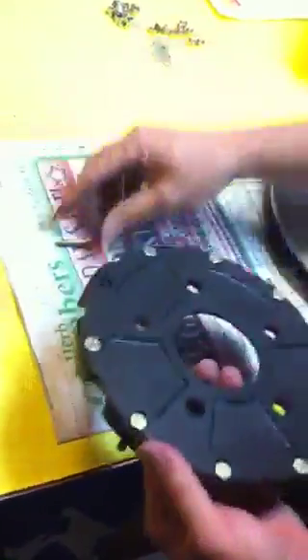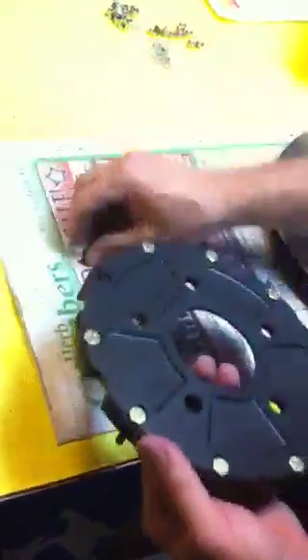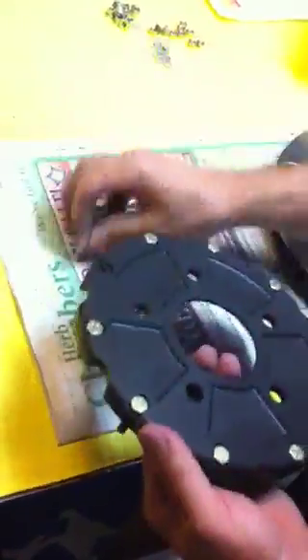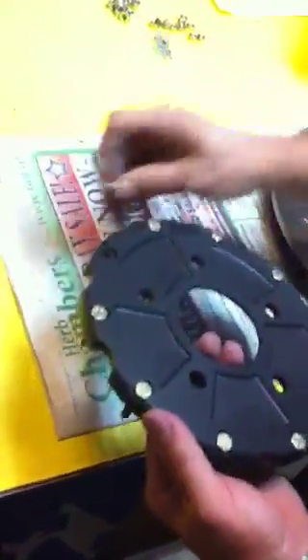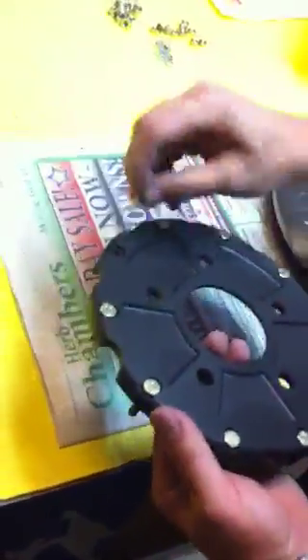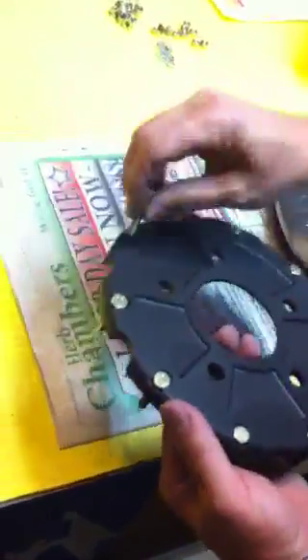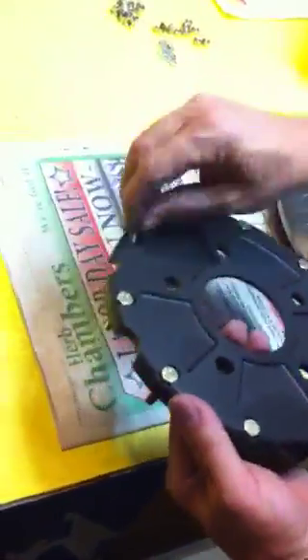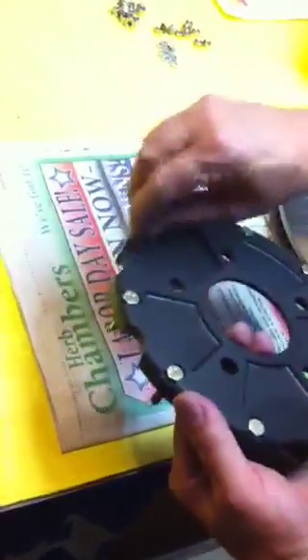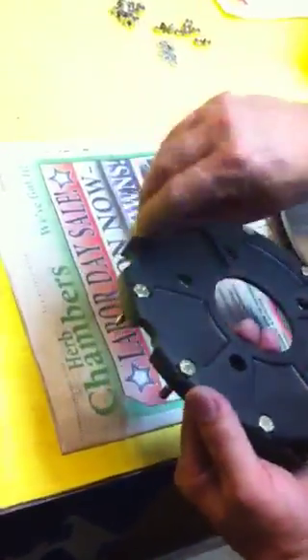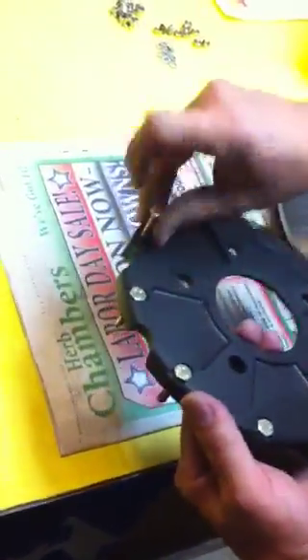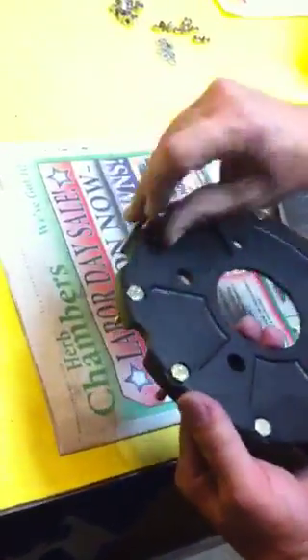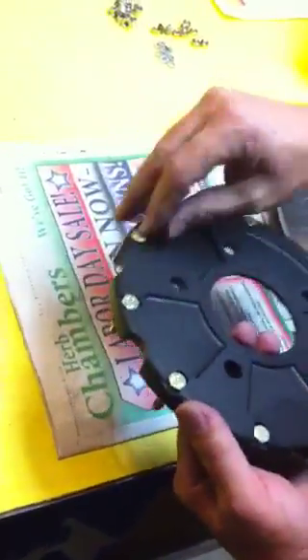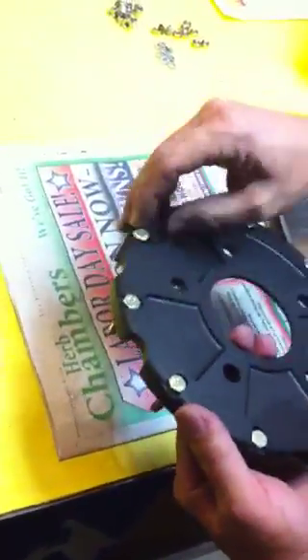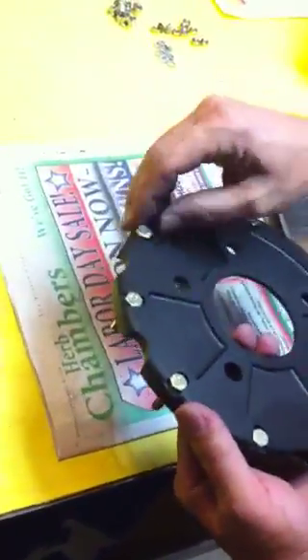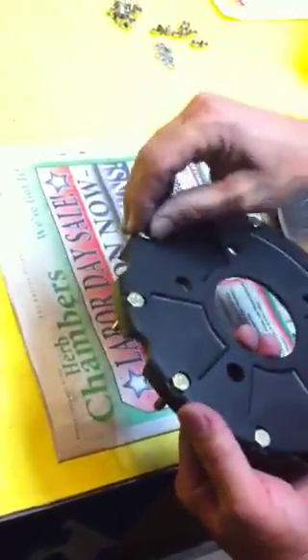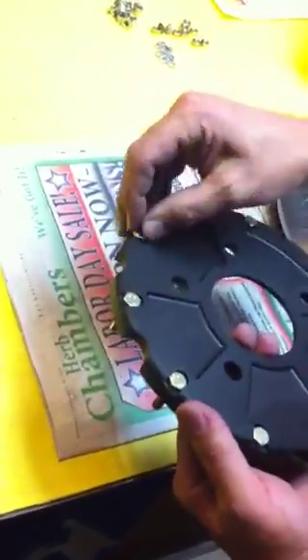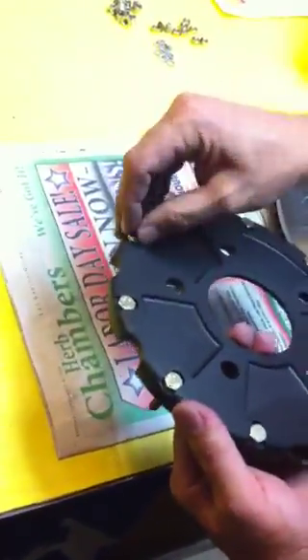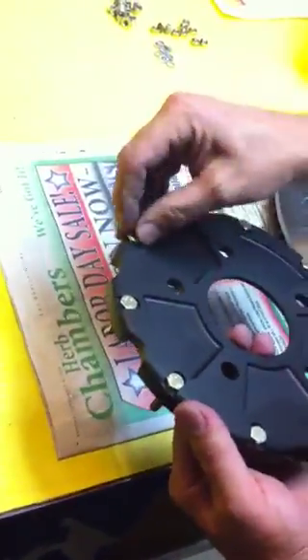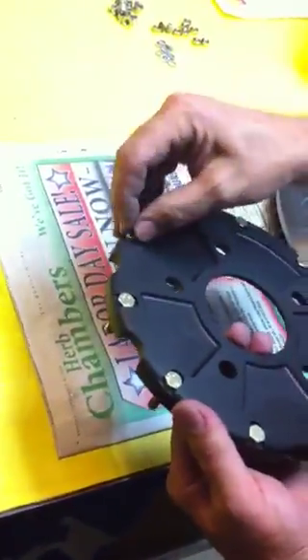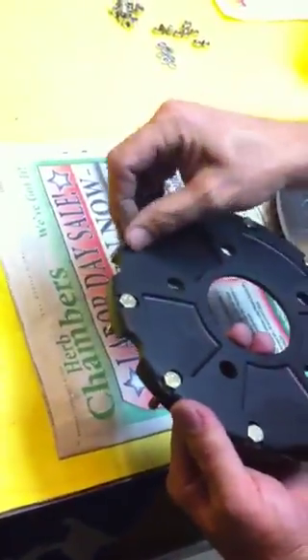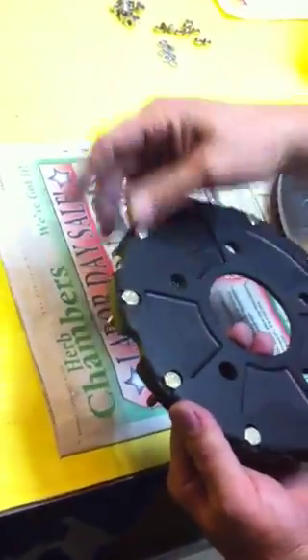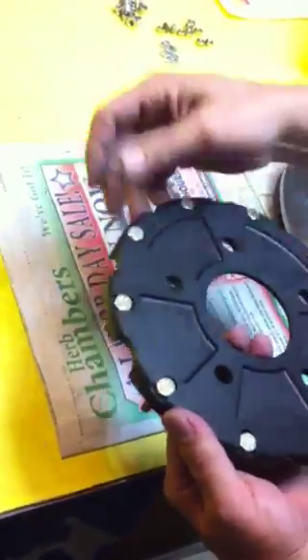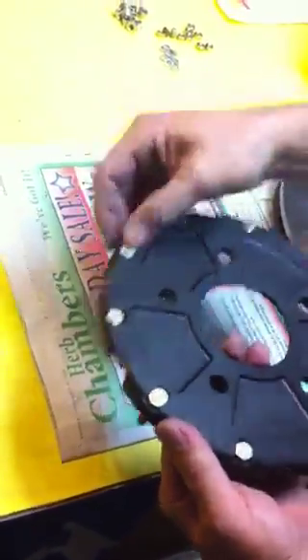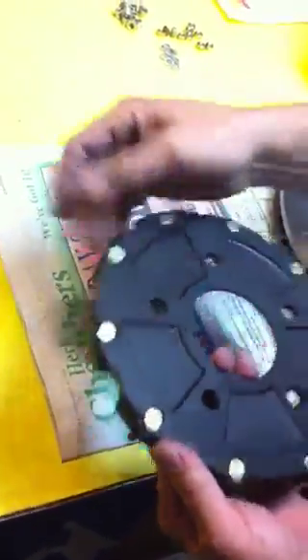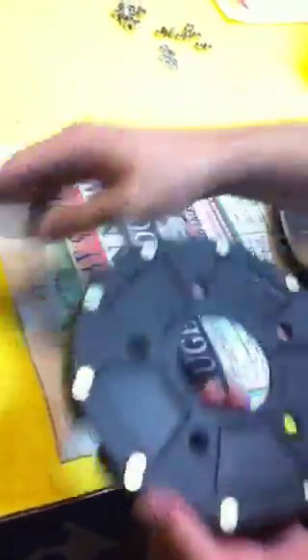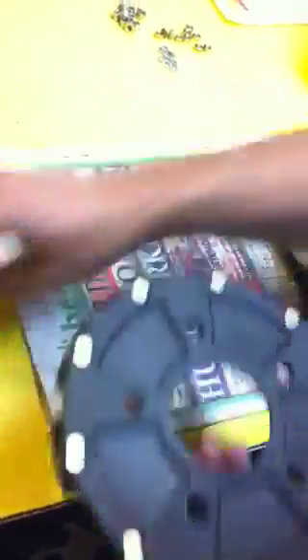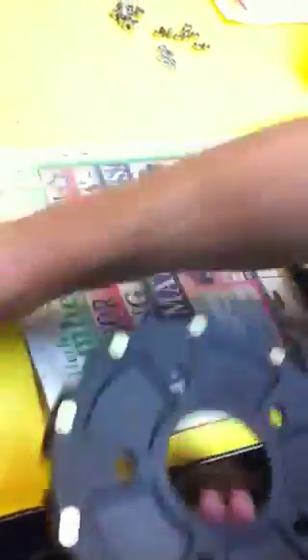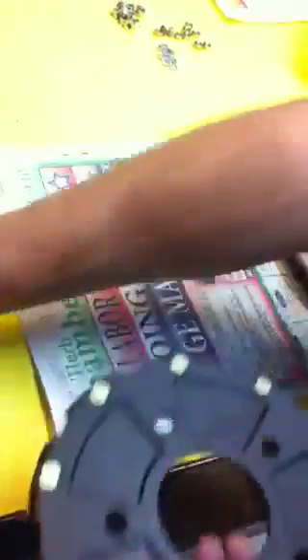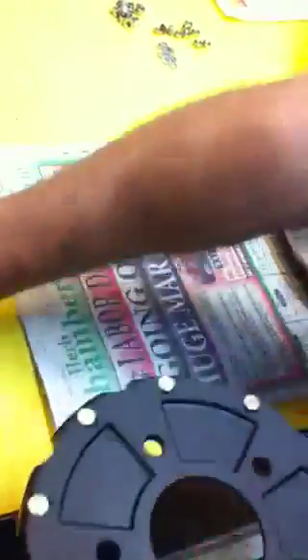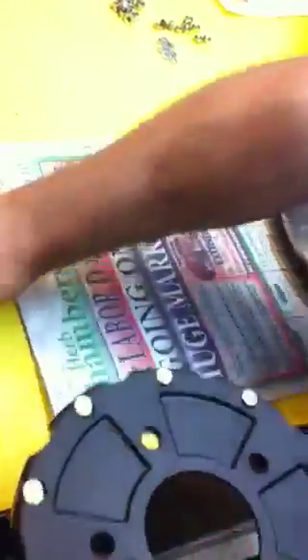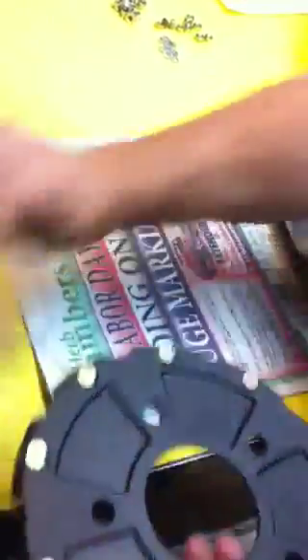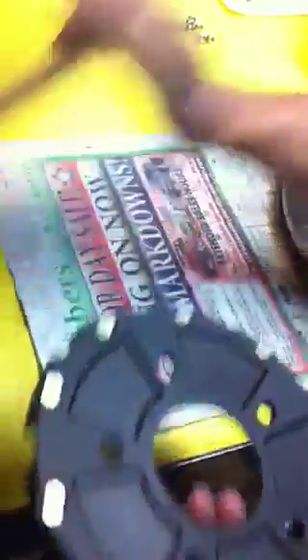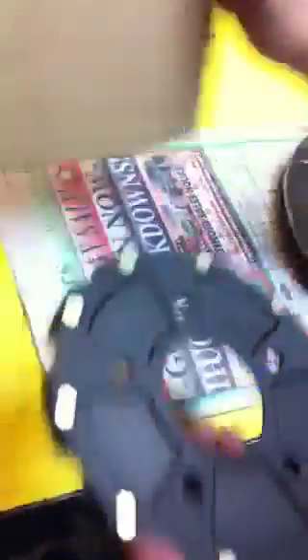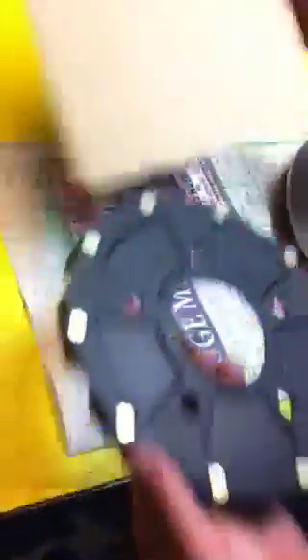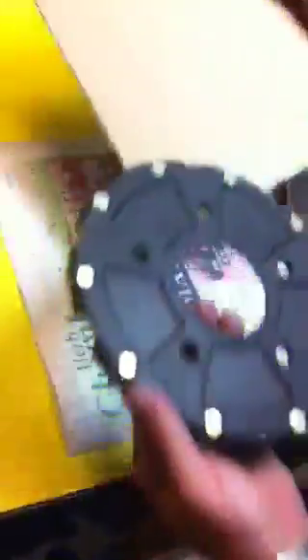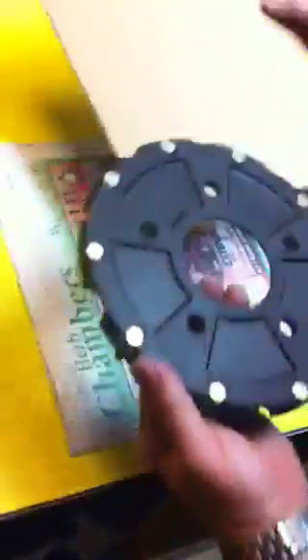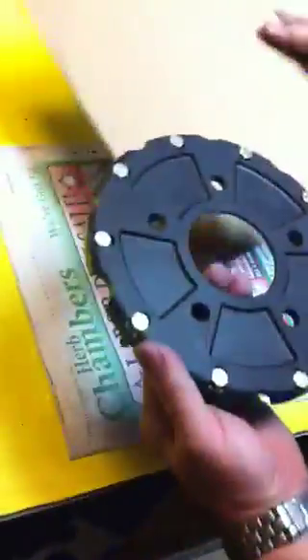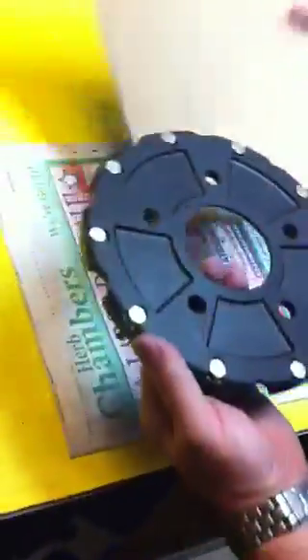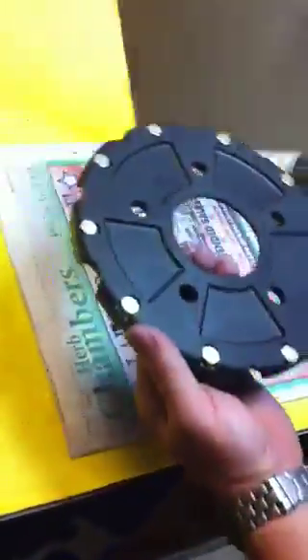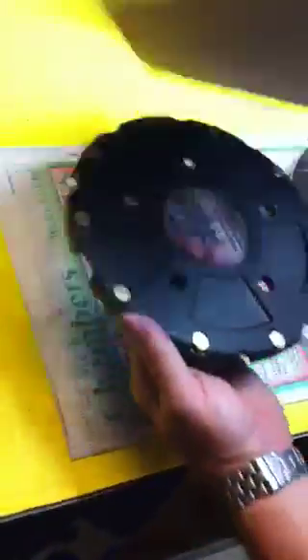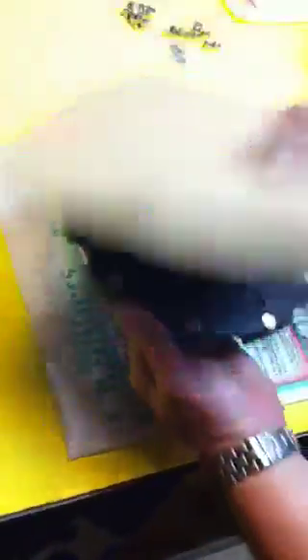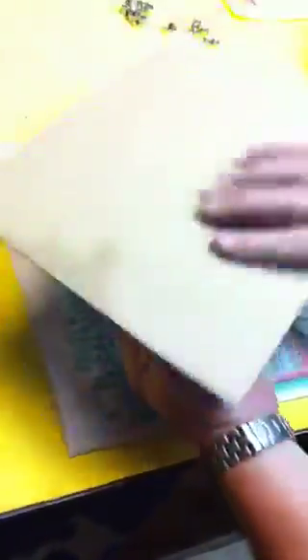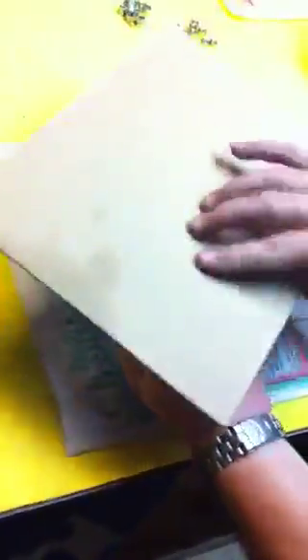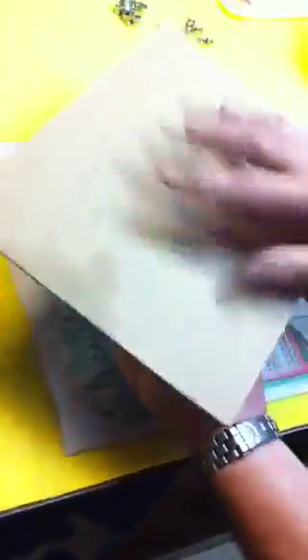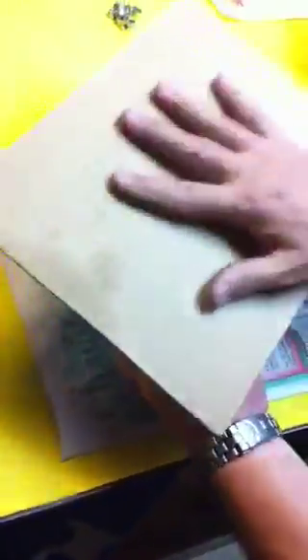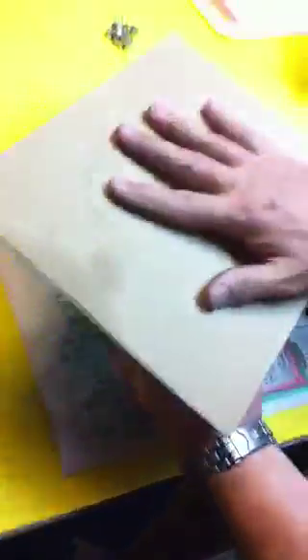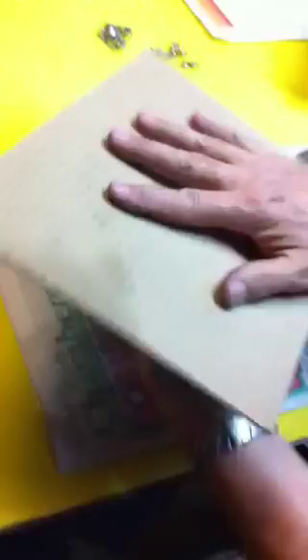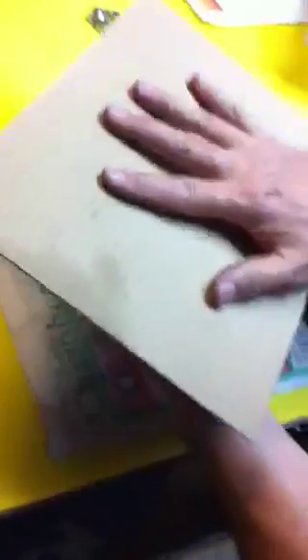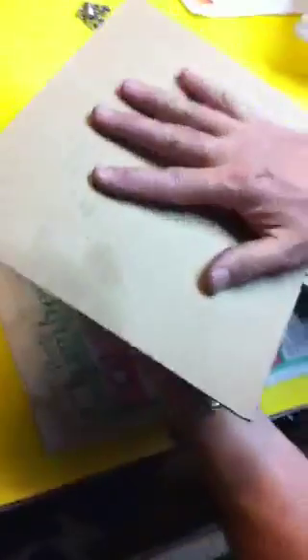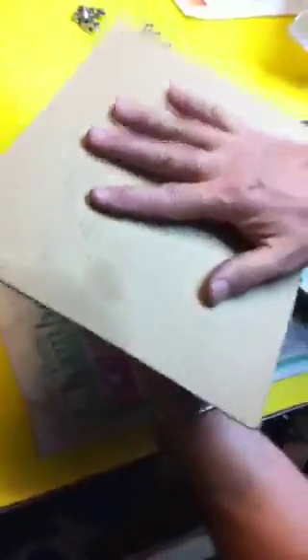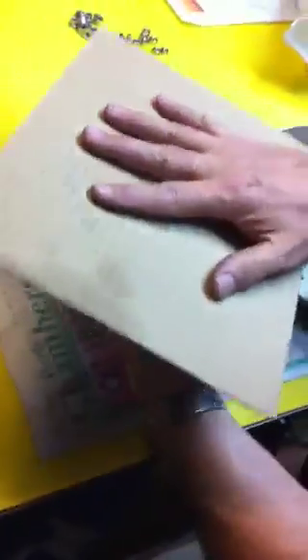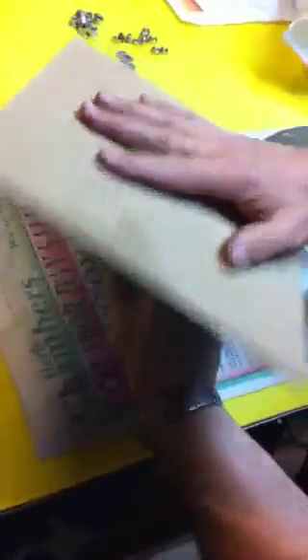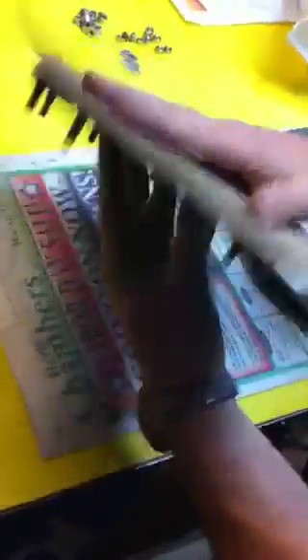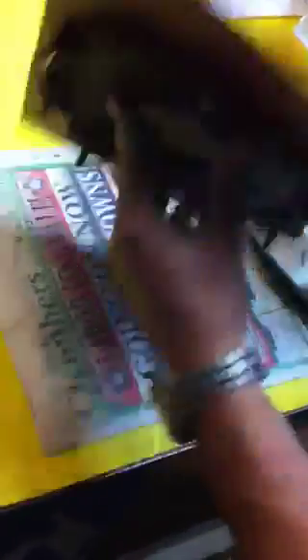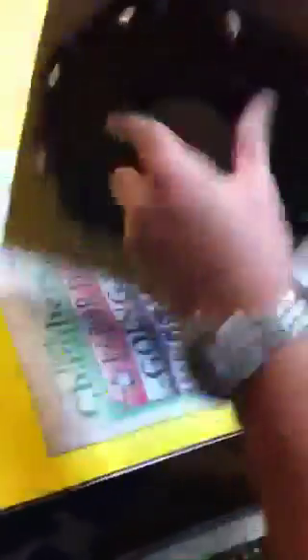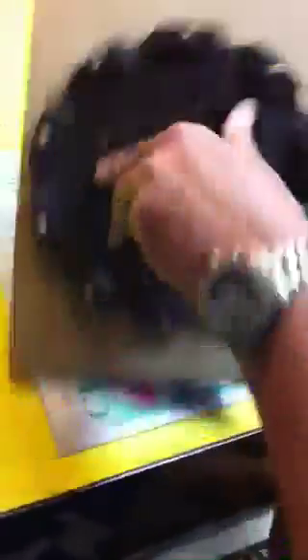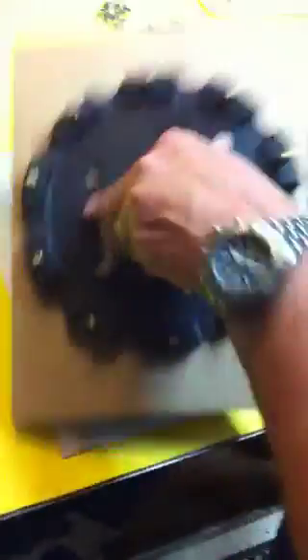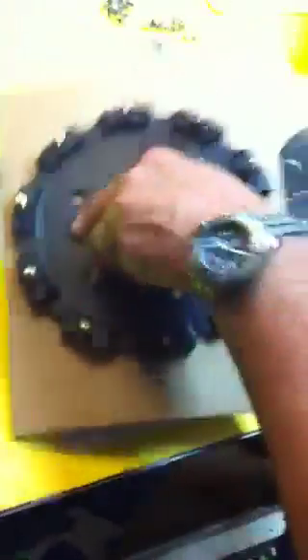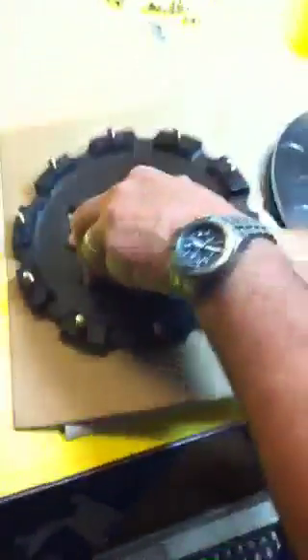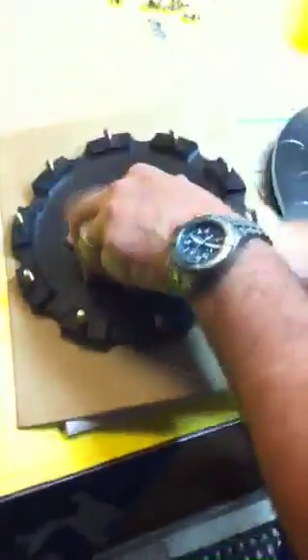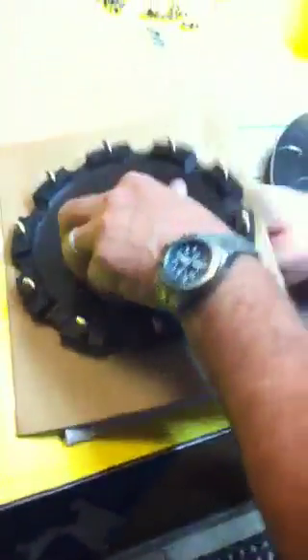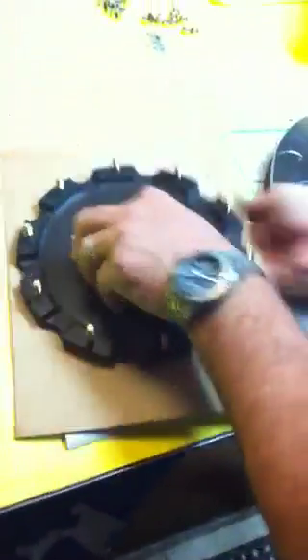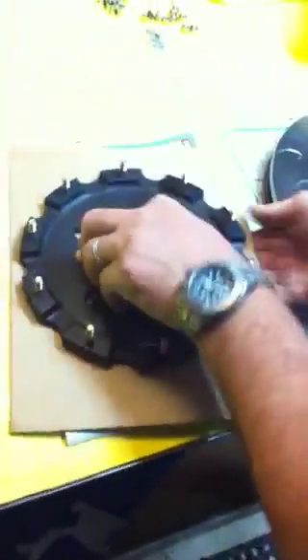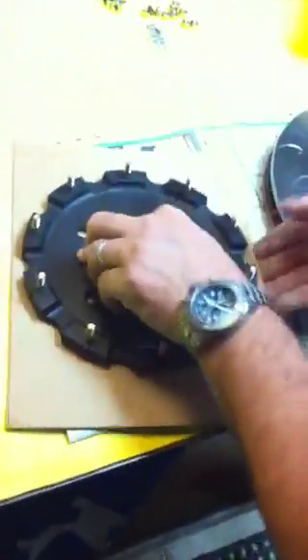So the bolt heads all get nice in the groove like that. Take your piece of cardboard, put it over, and flip it.